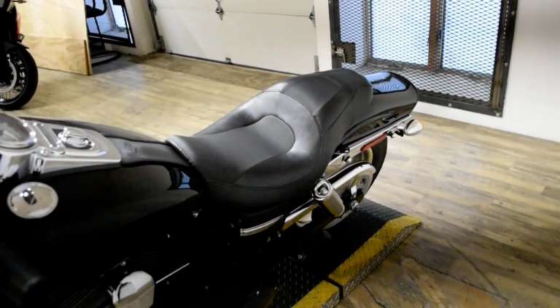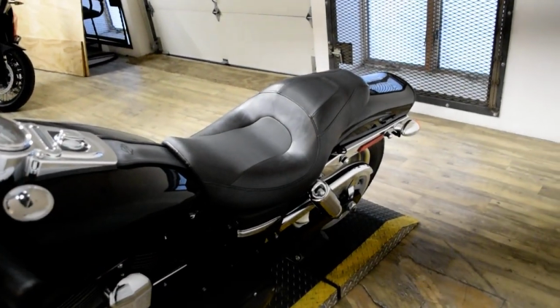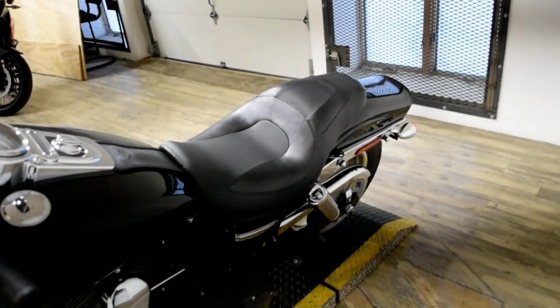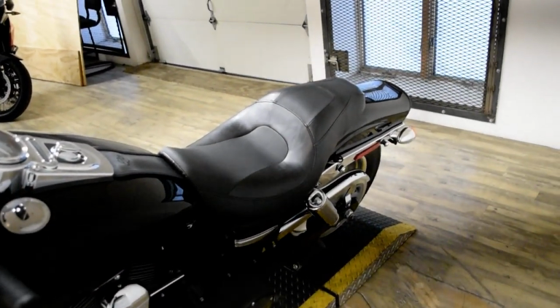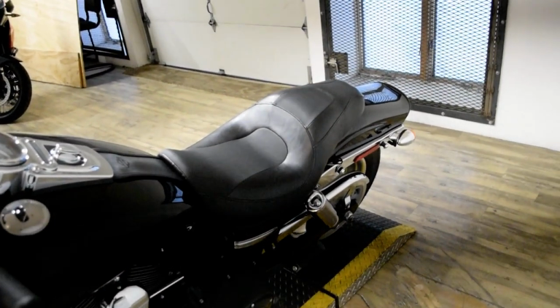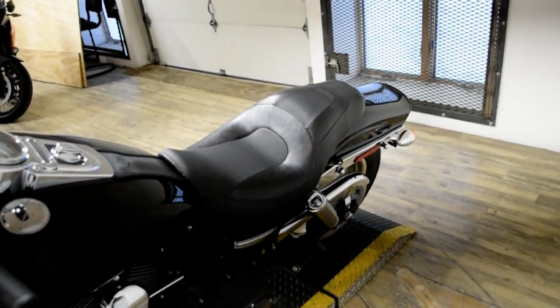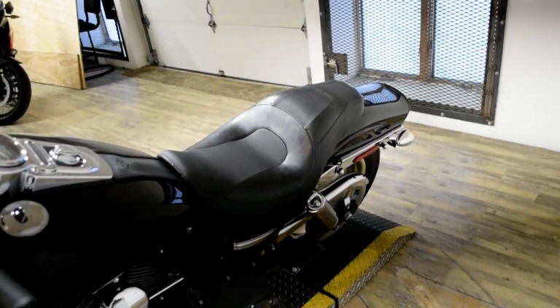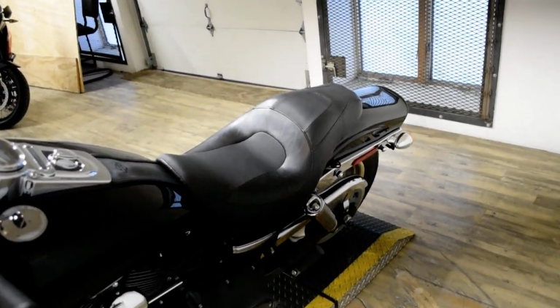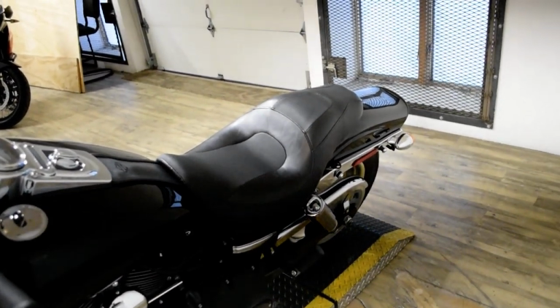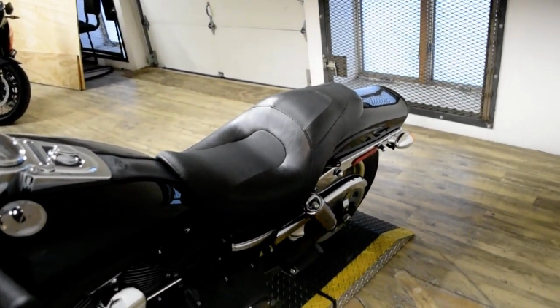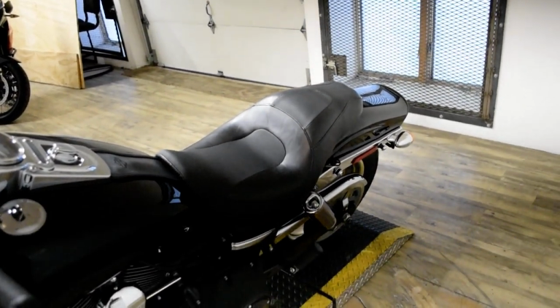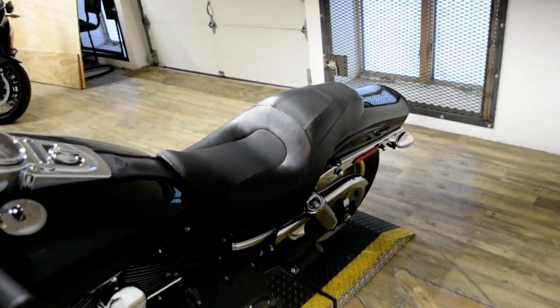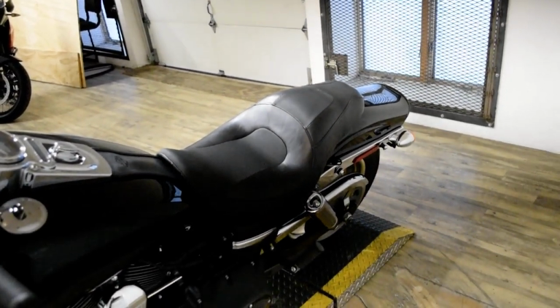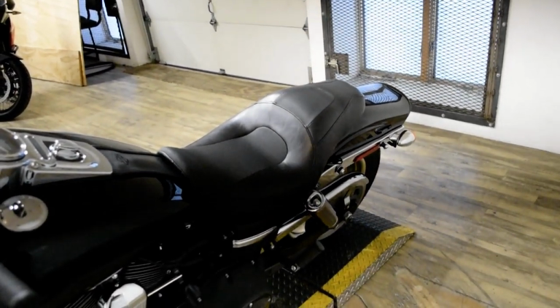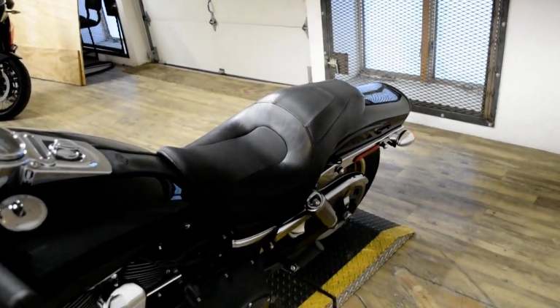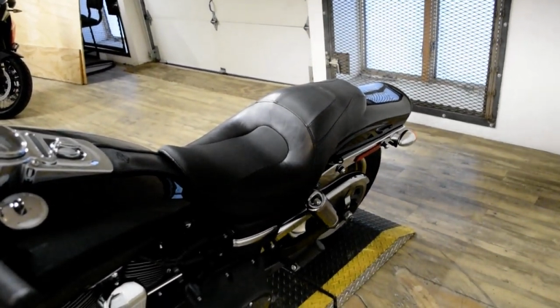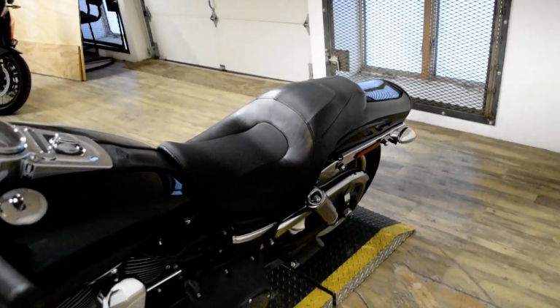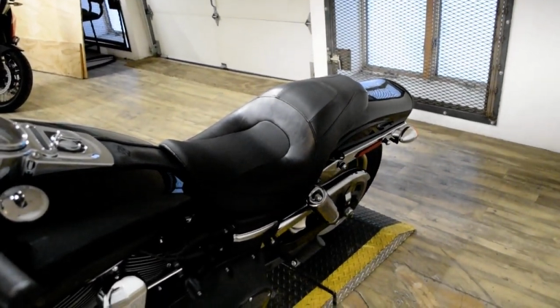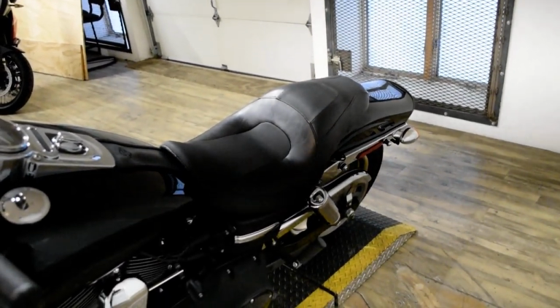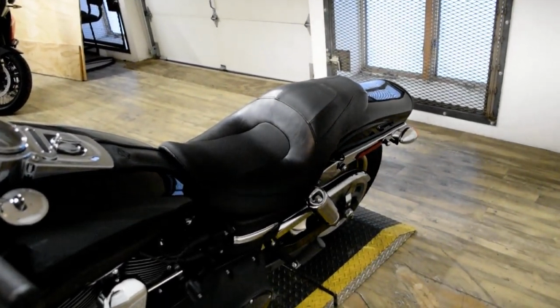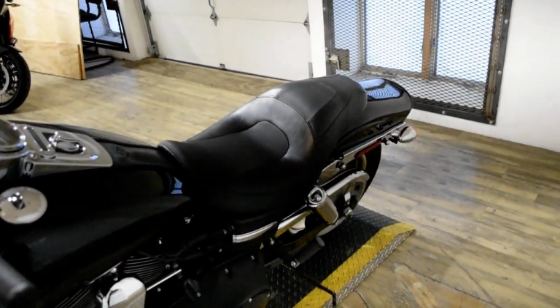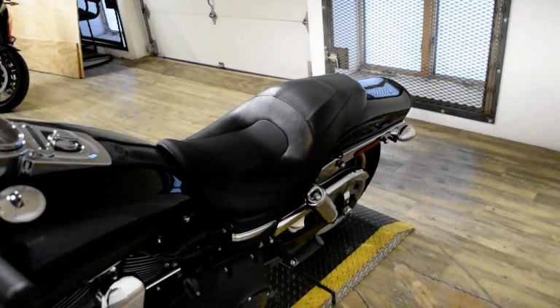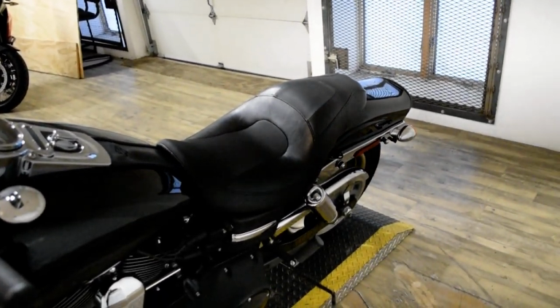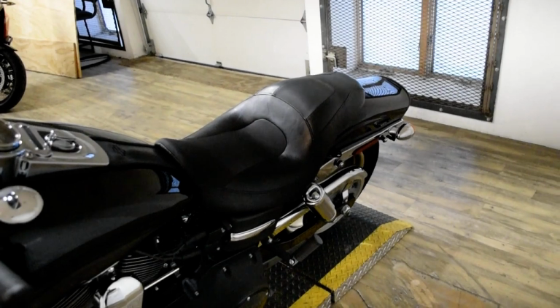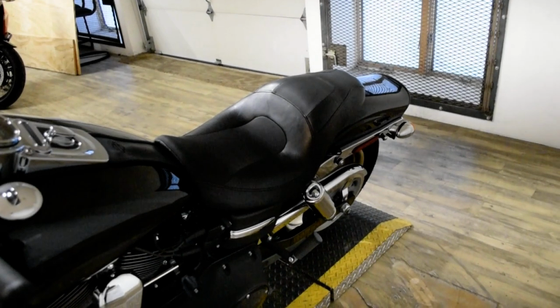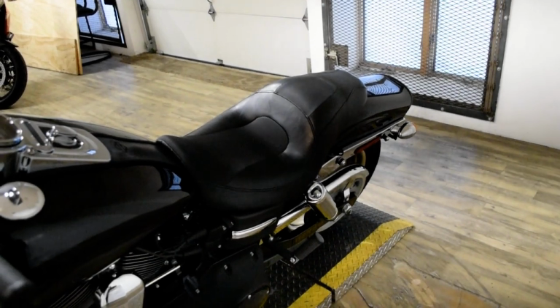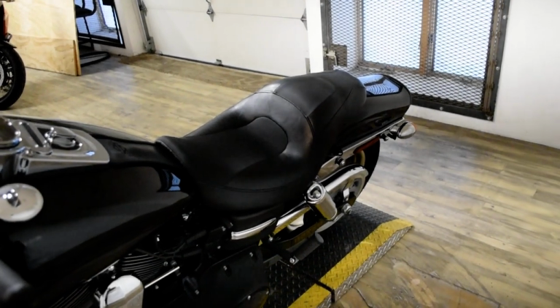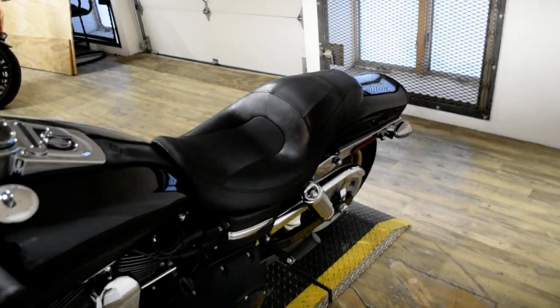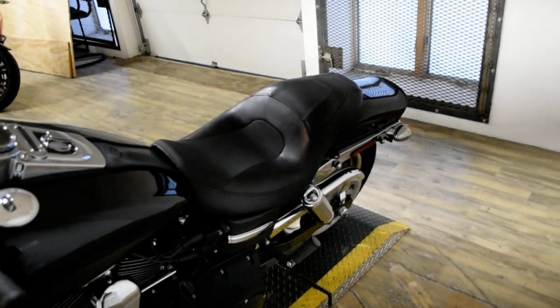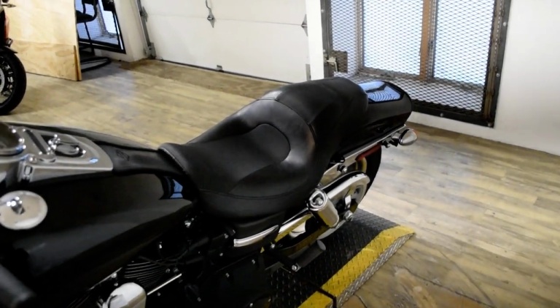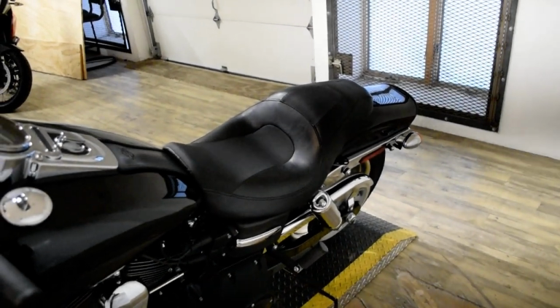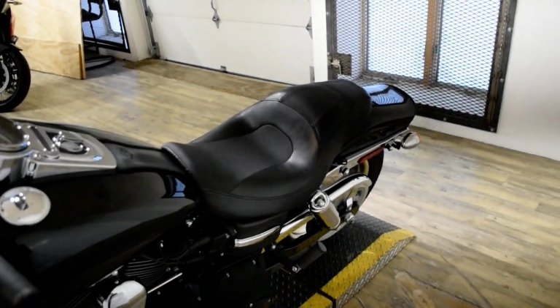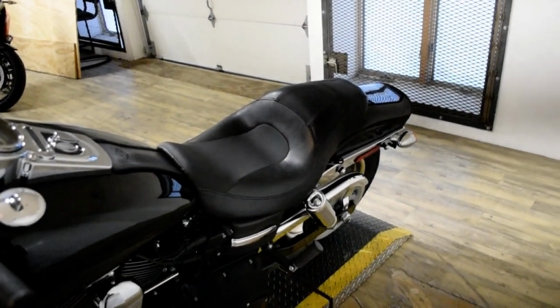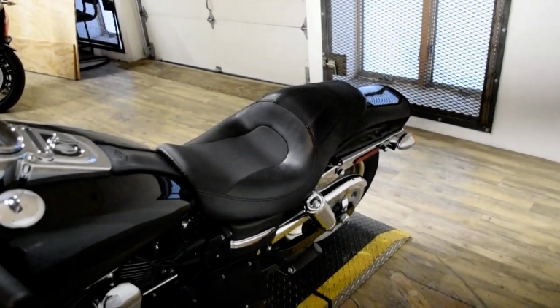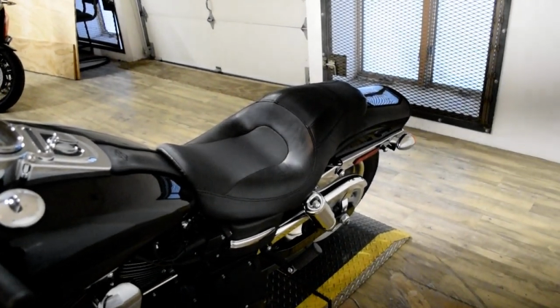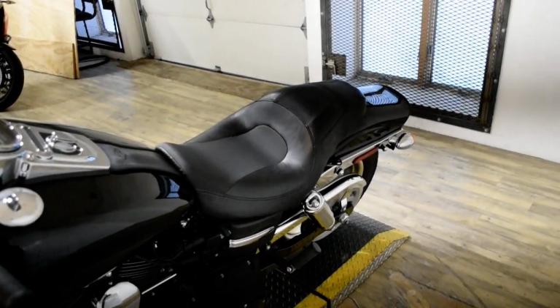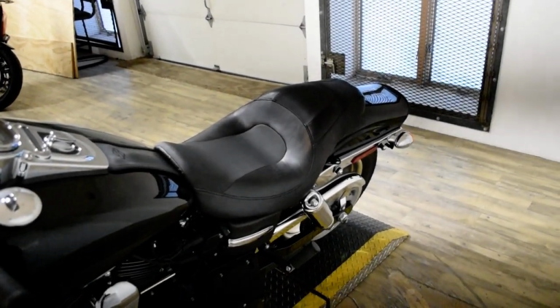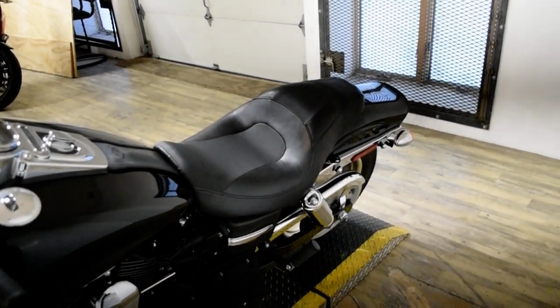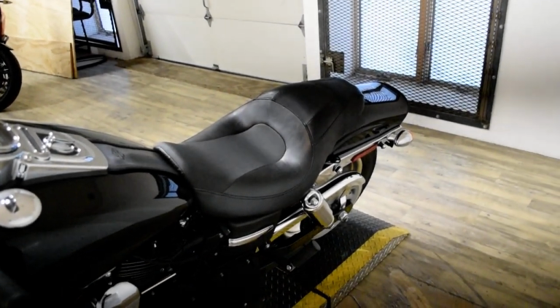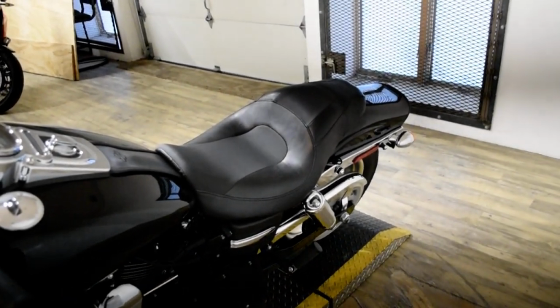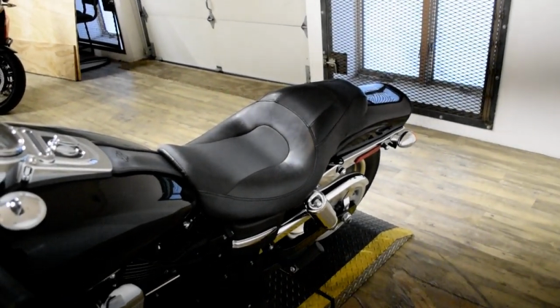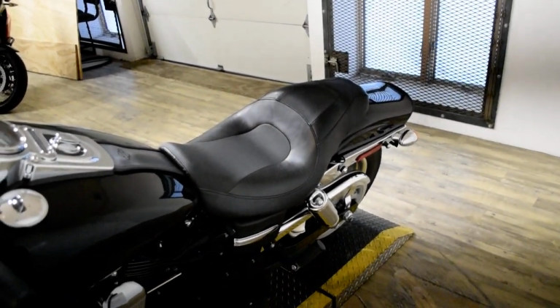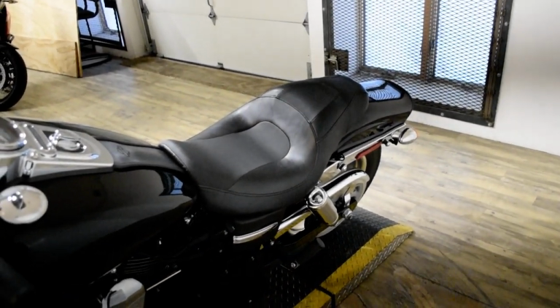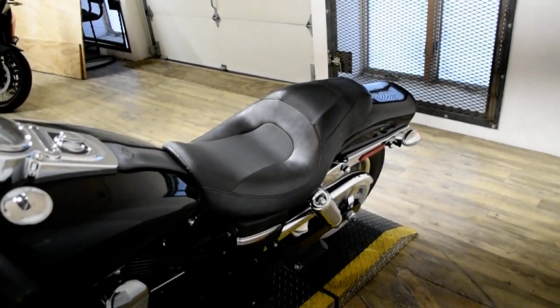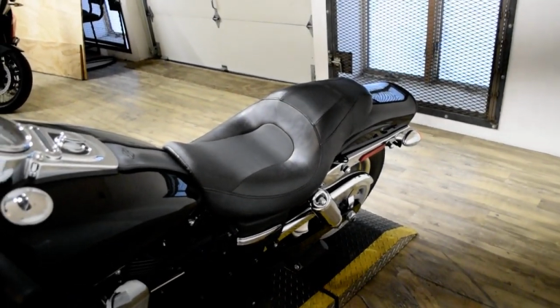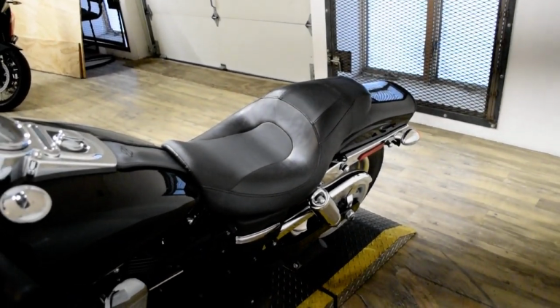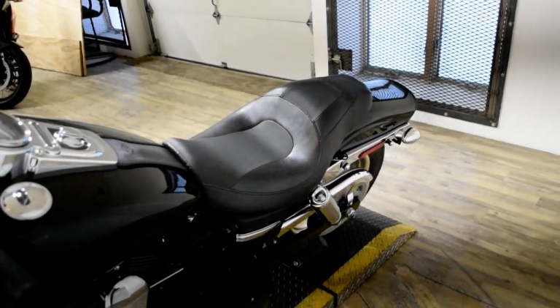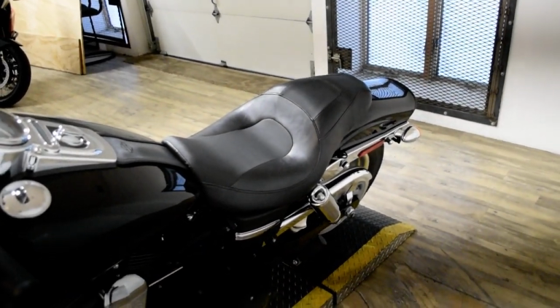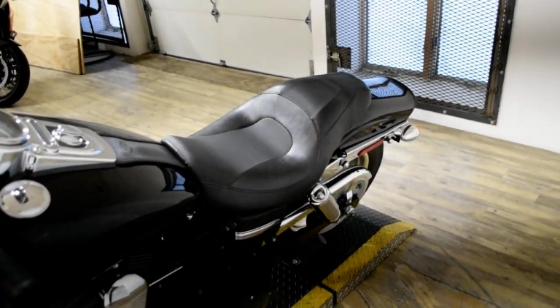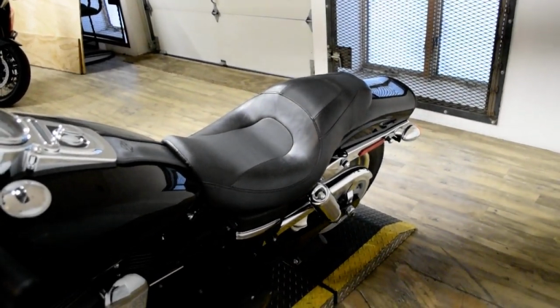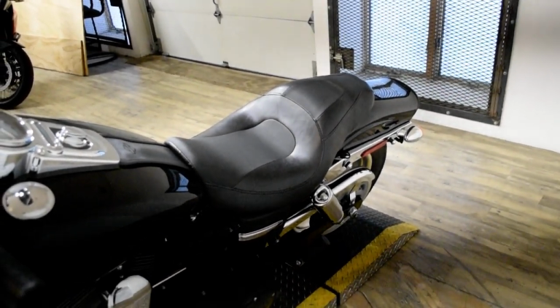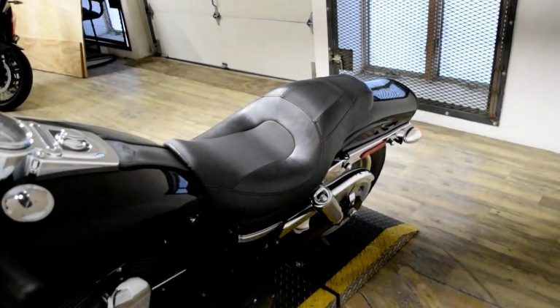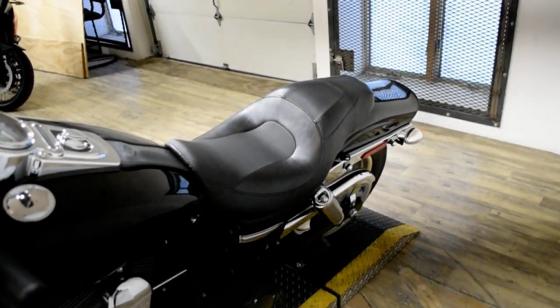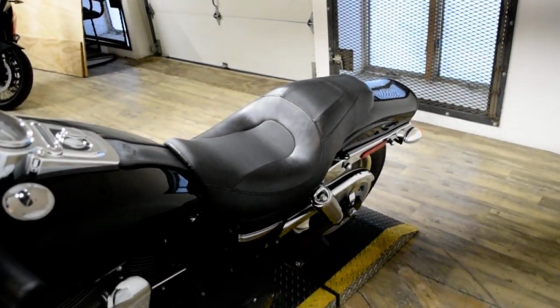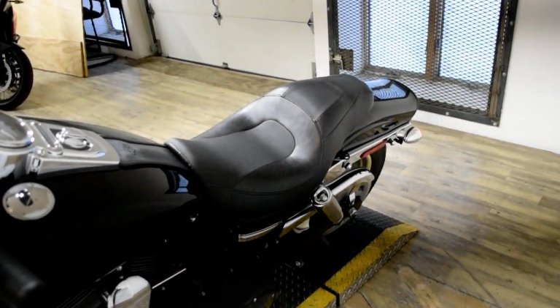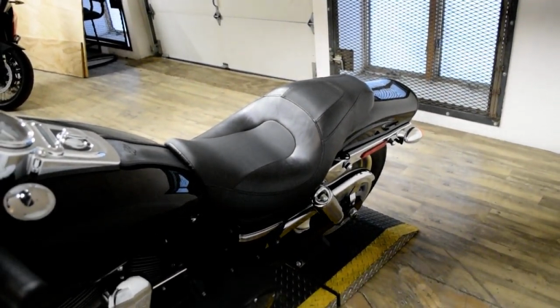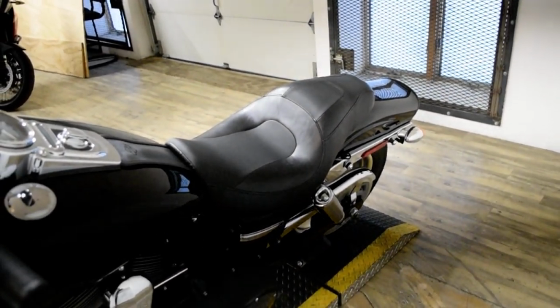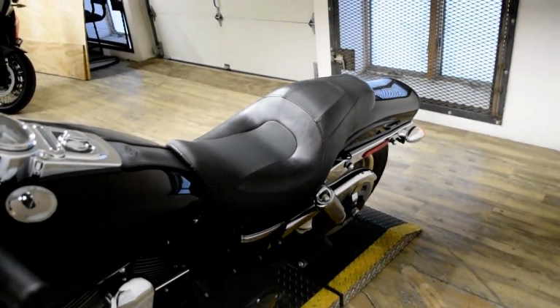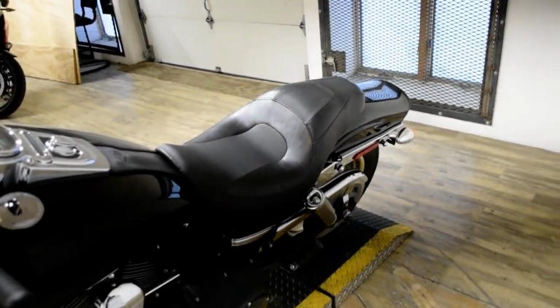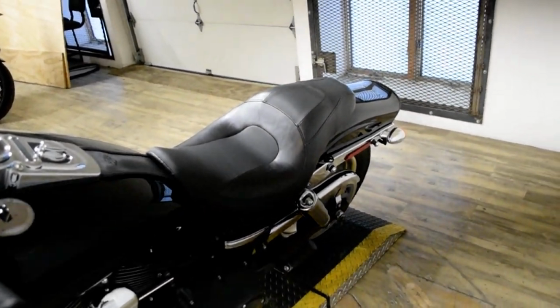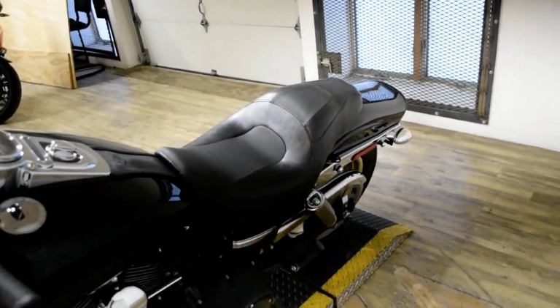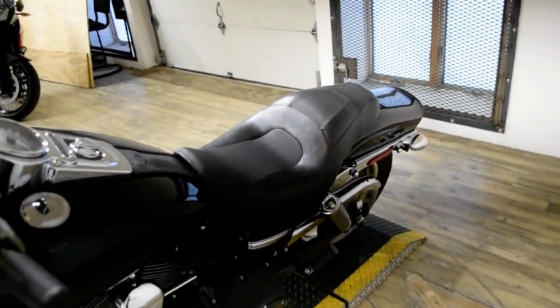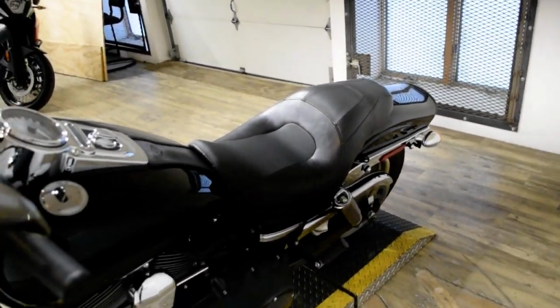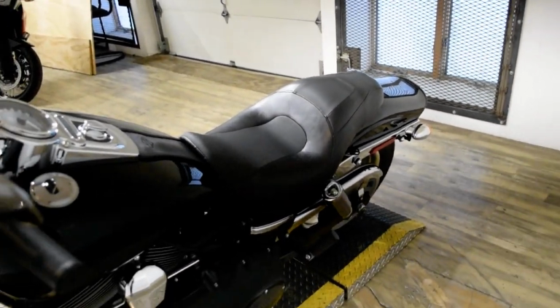This bike has been serviced and safety inspected and is ready for the road. It has Vance and Hines pipes and an aftermarket air cleaner.